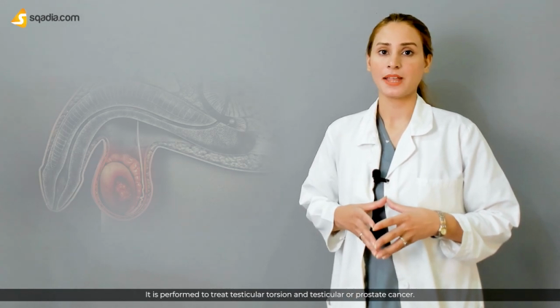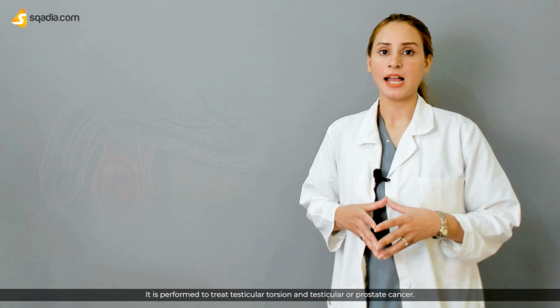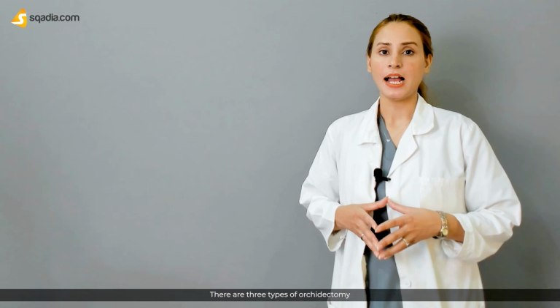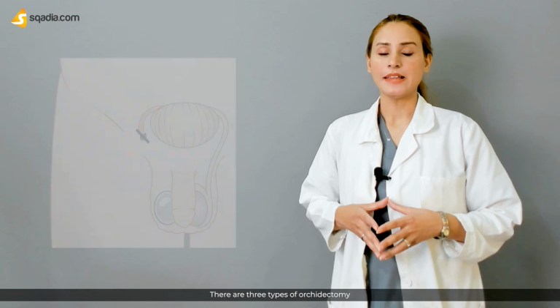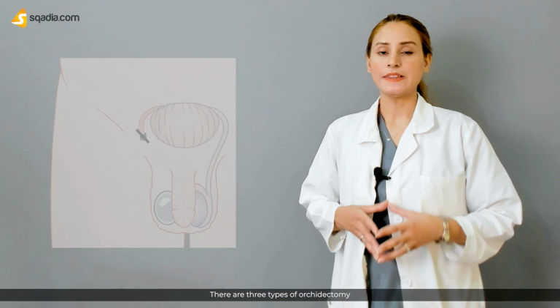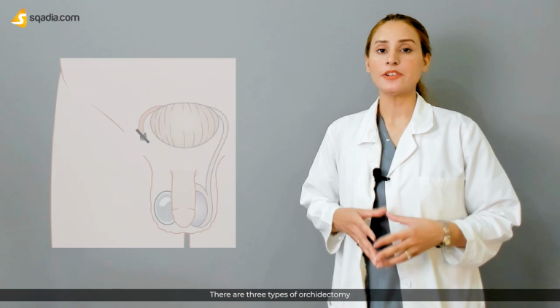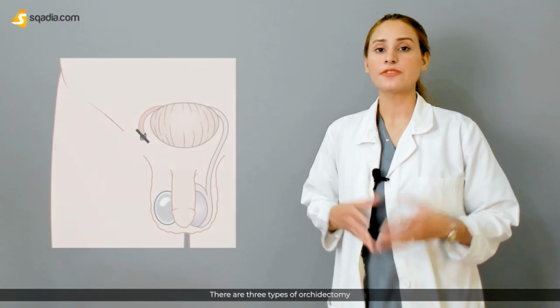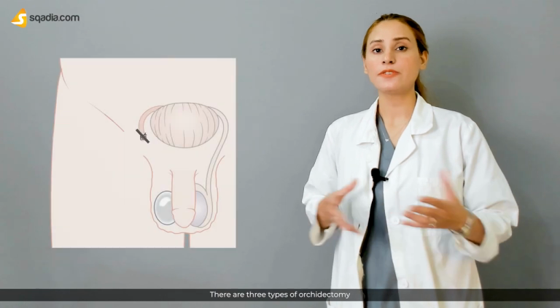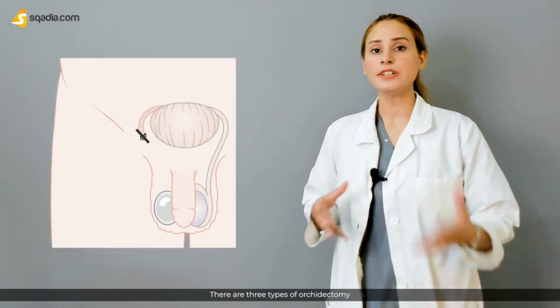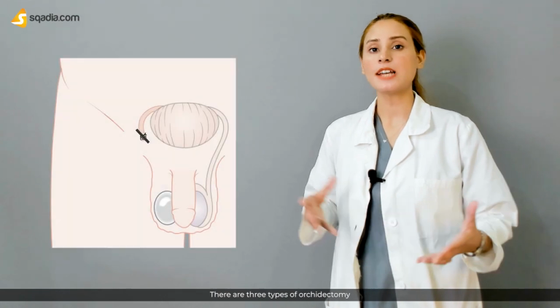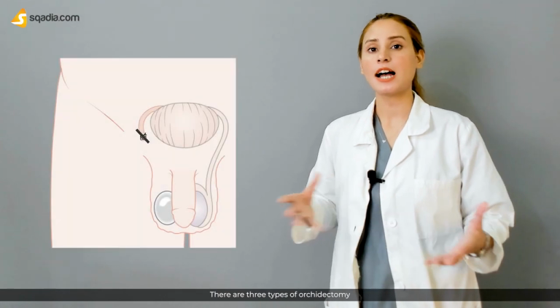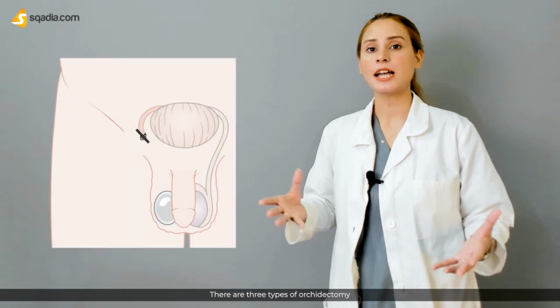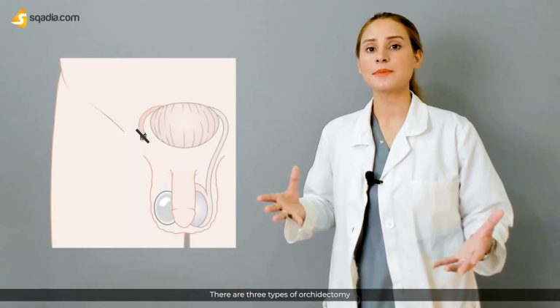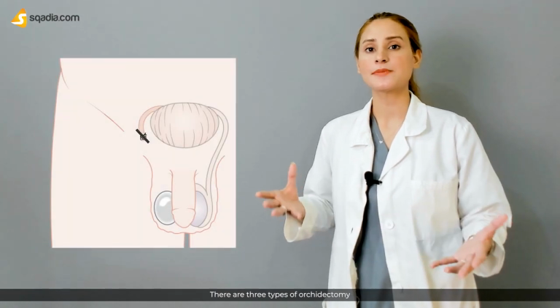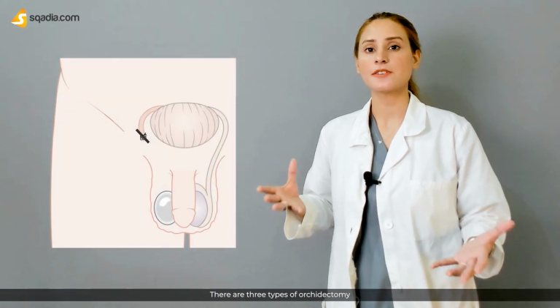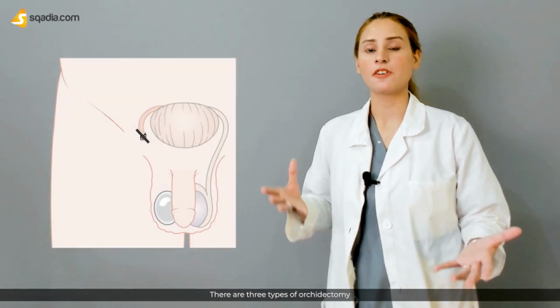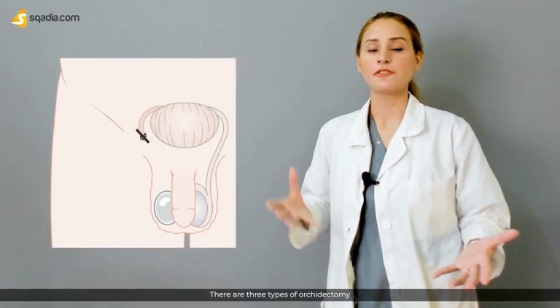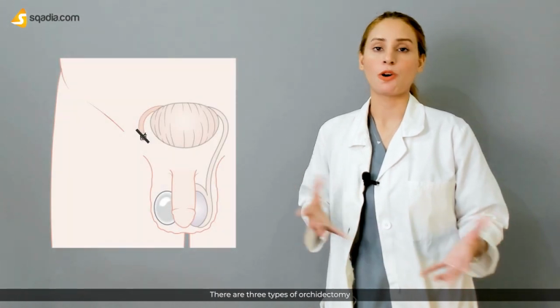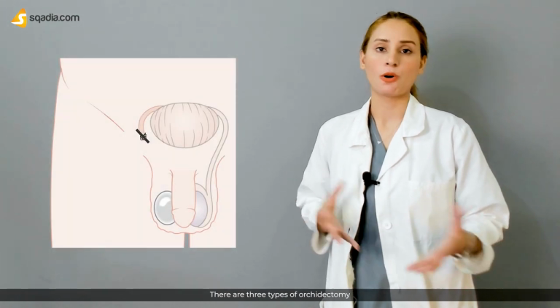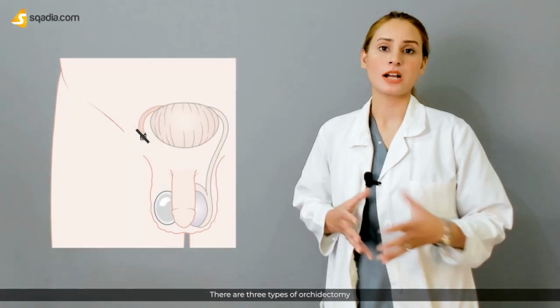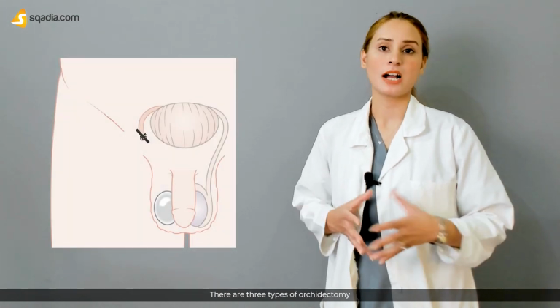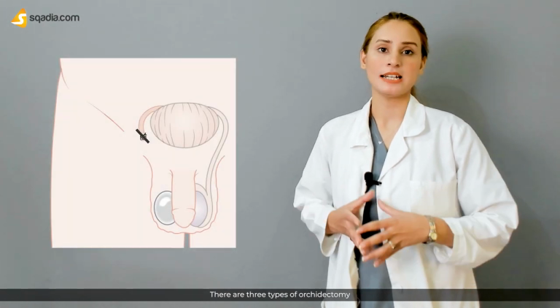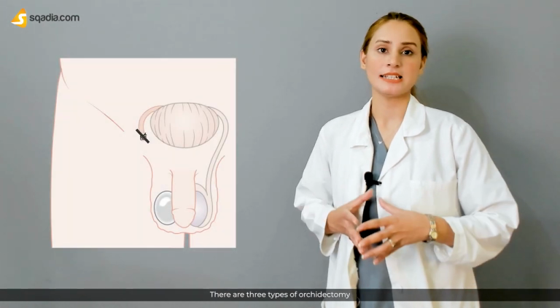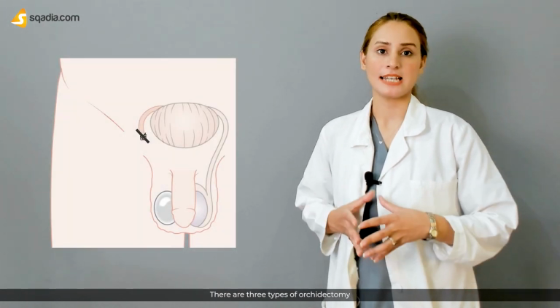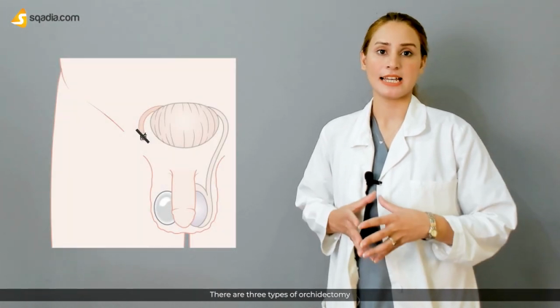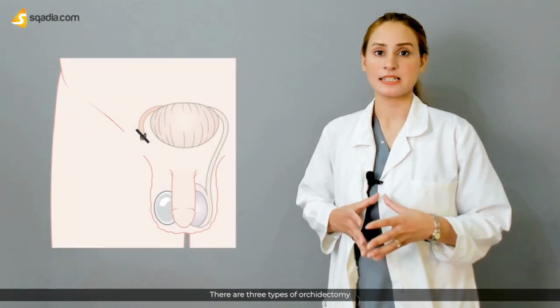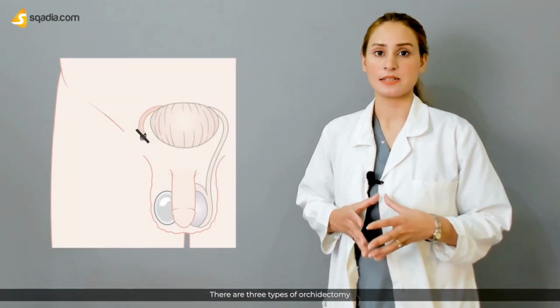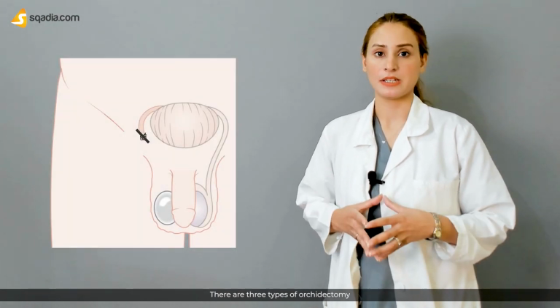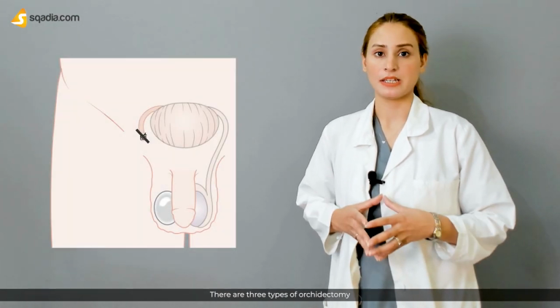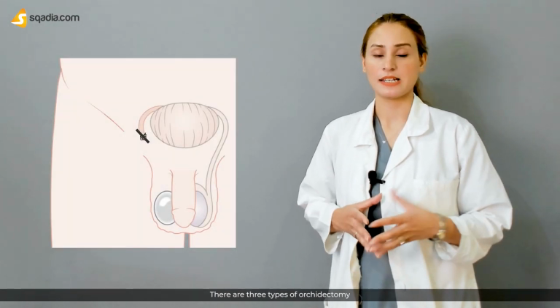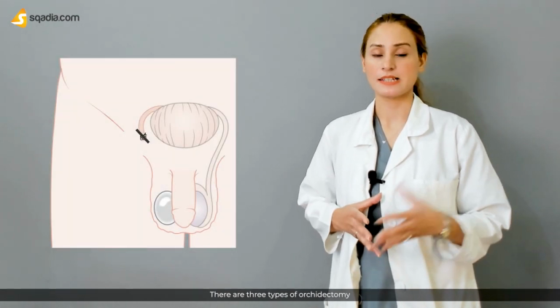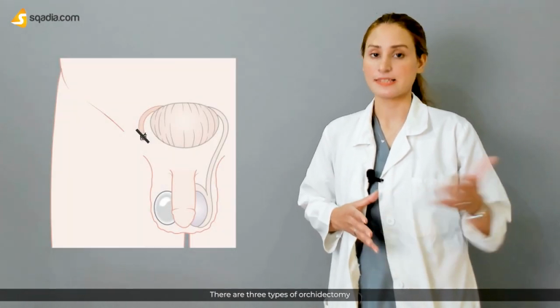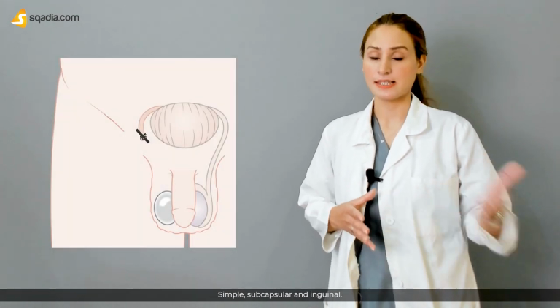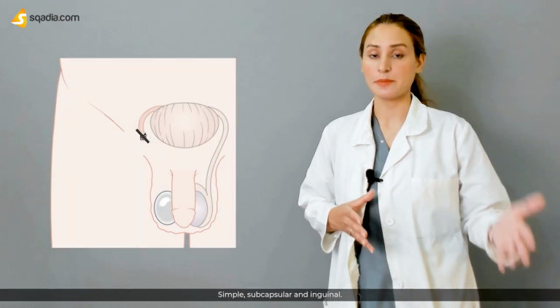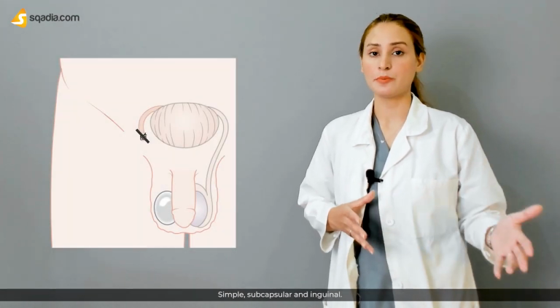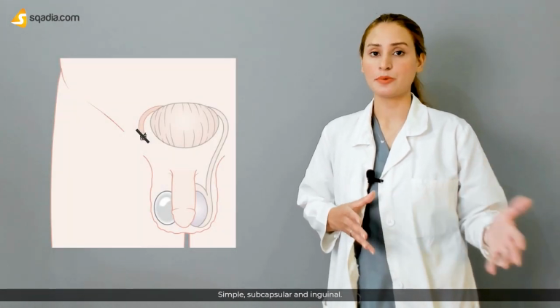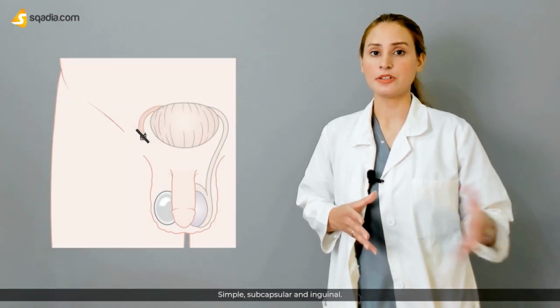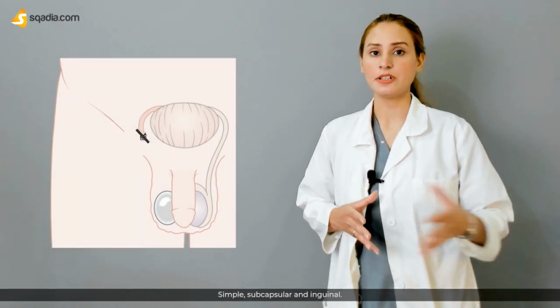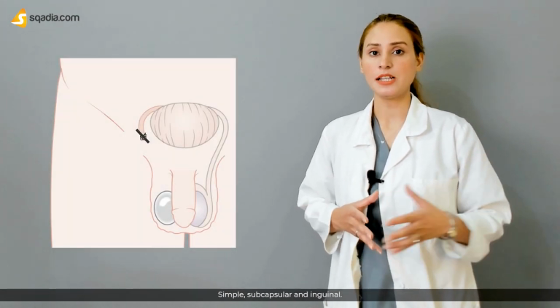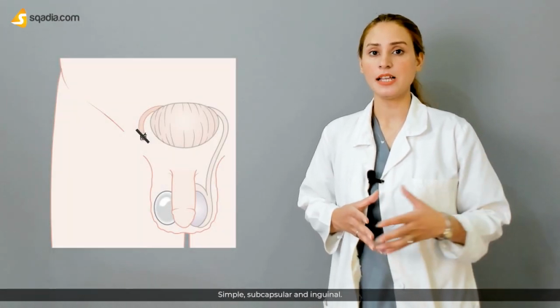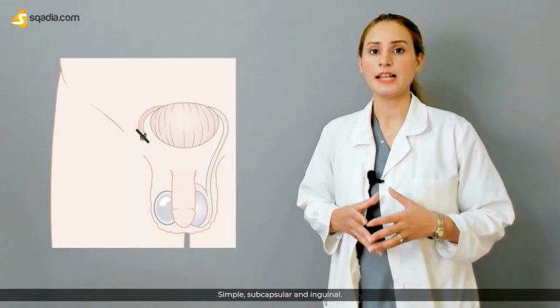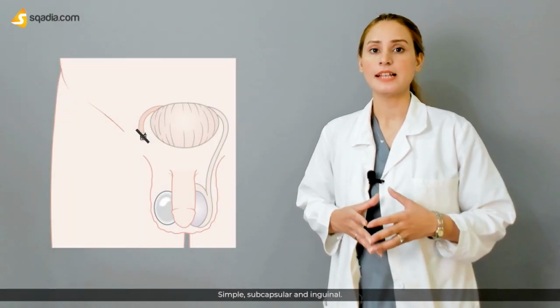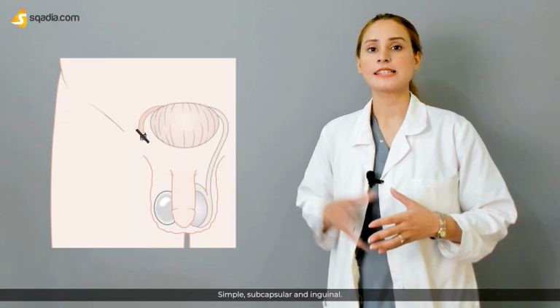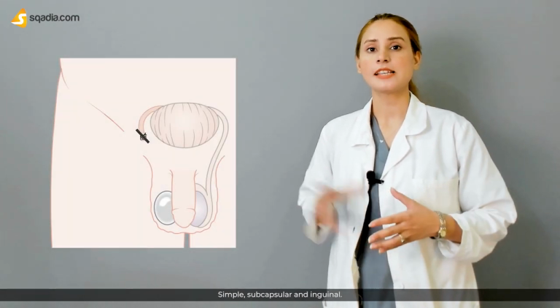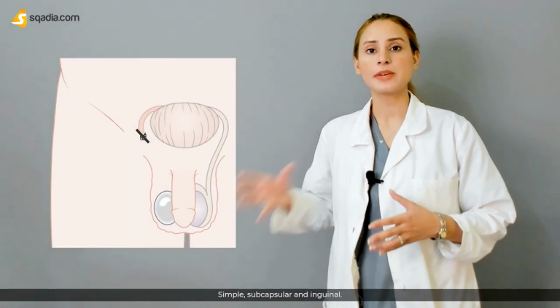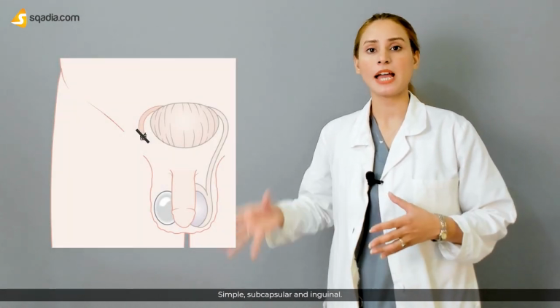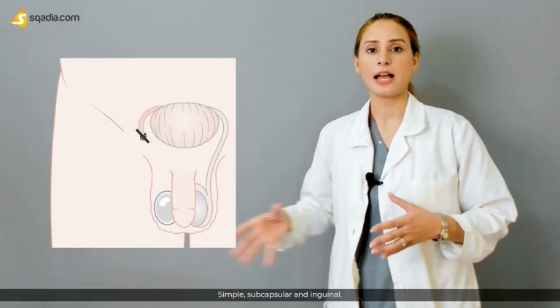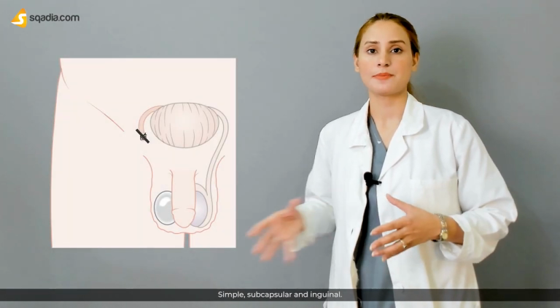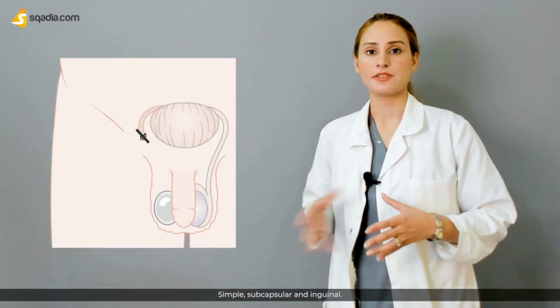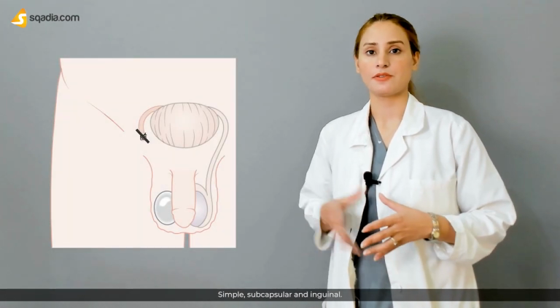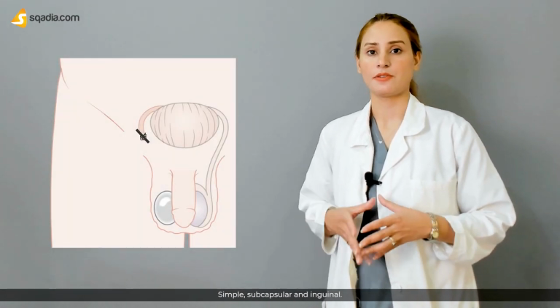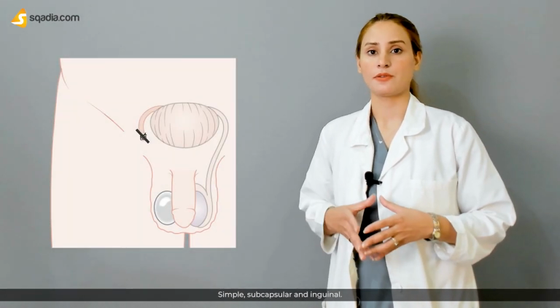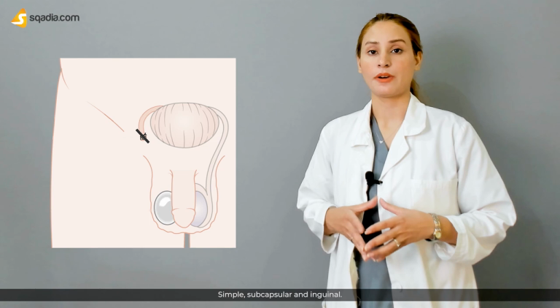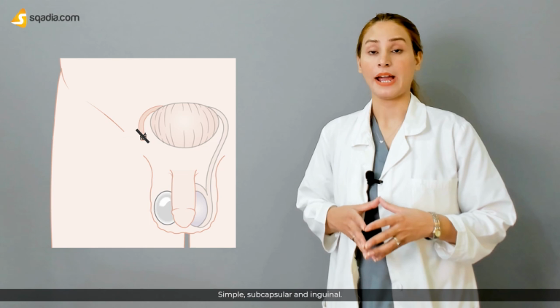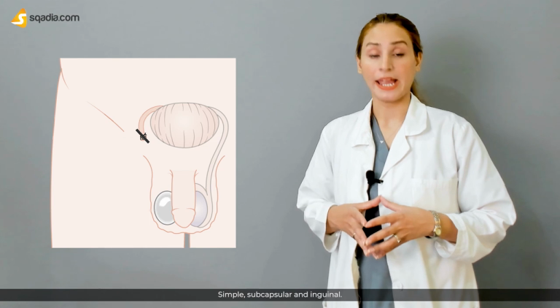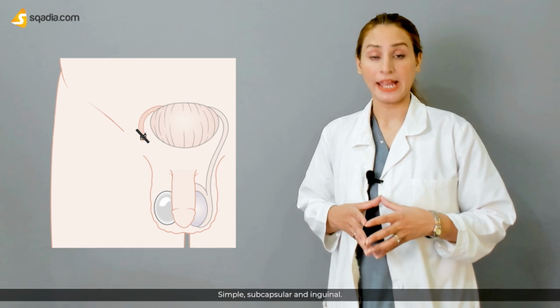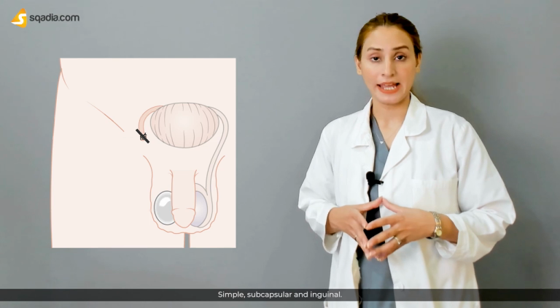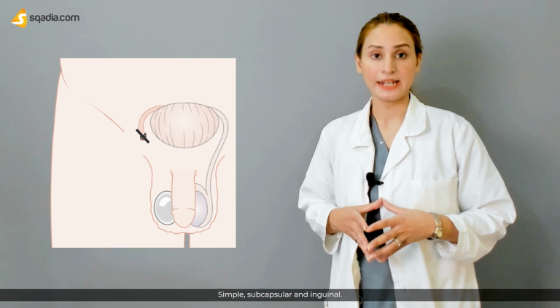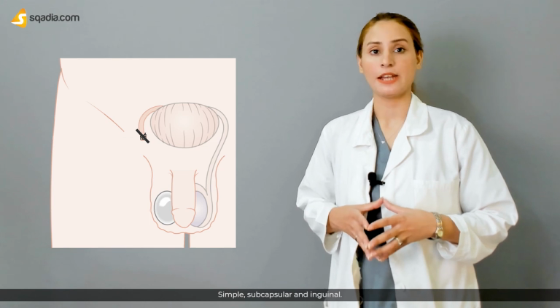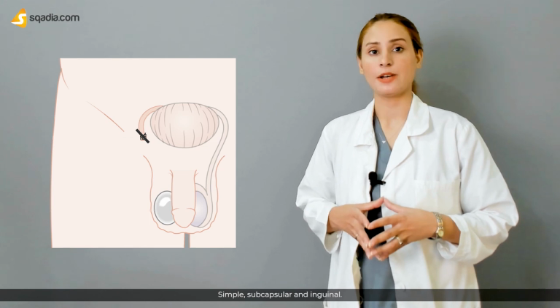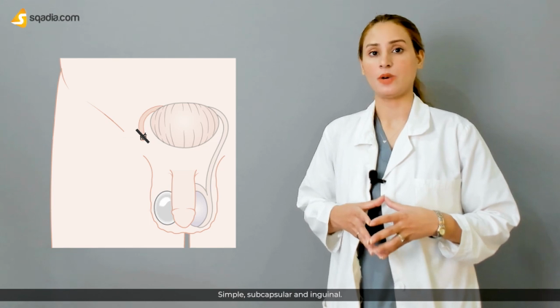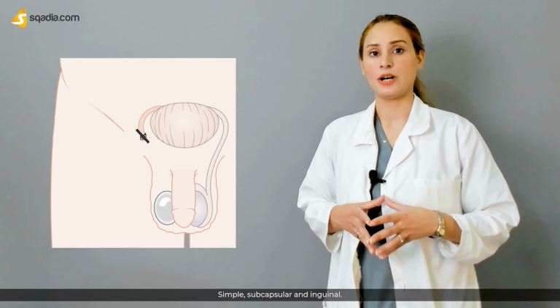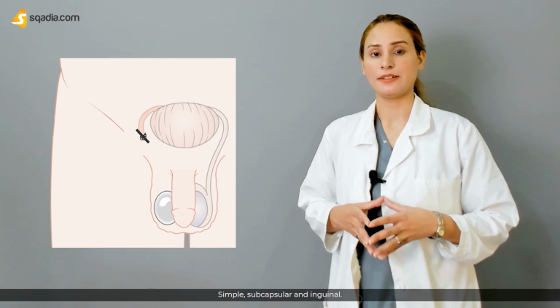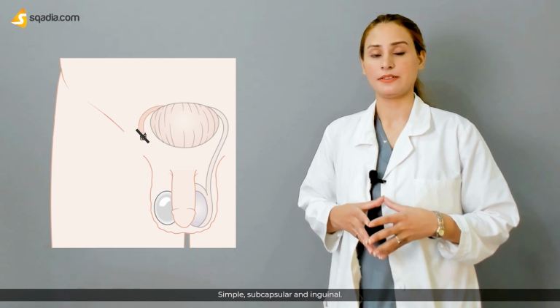There are three types of orchidectomy: simple, subcapsular, and inguinal.